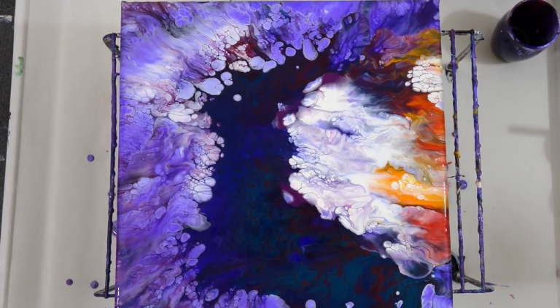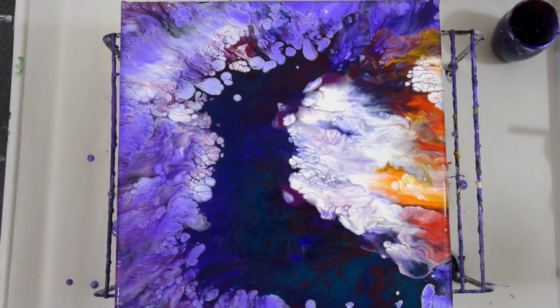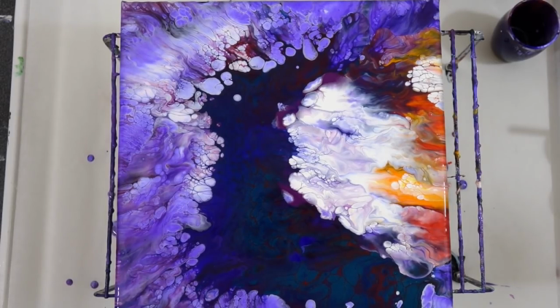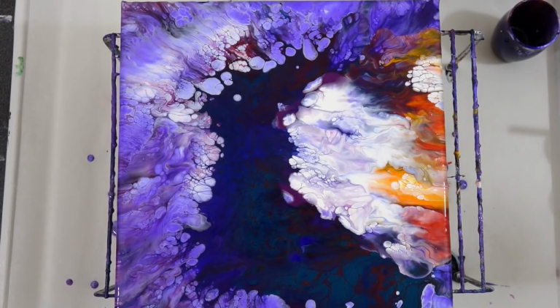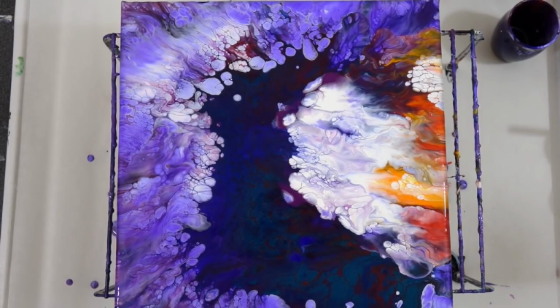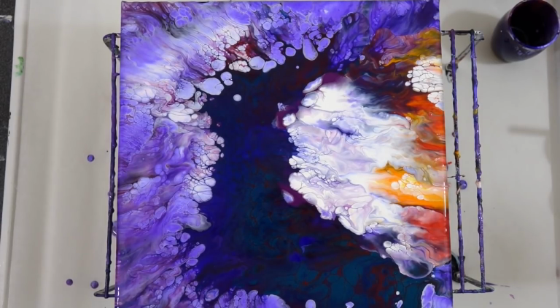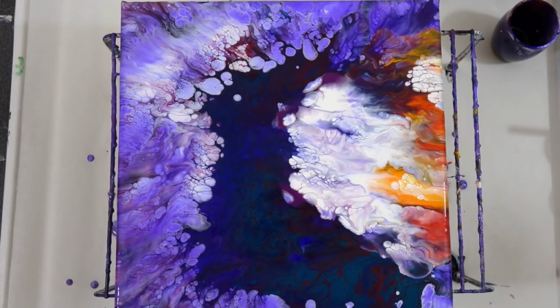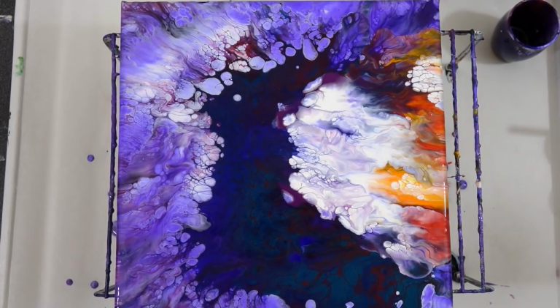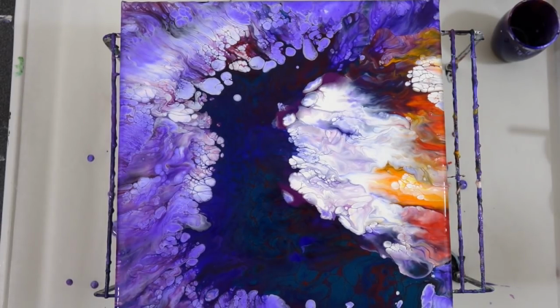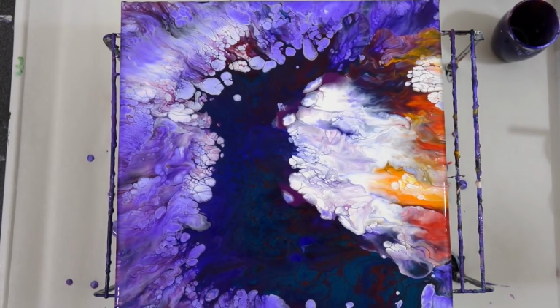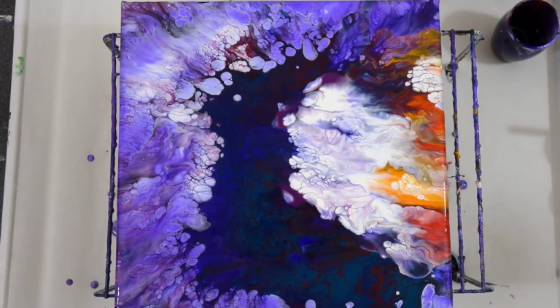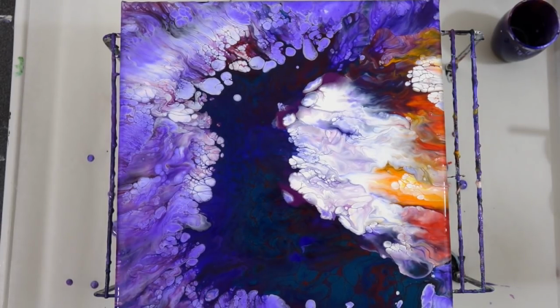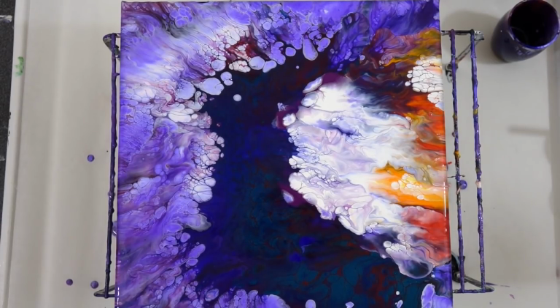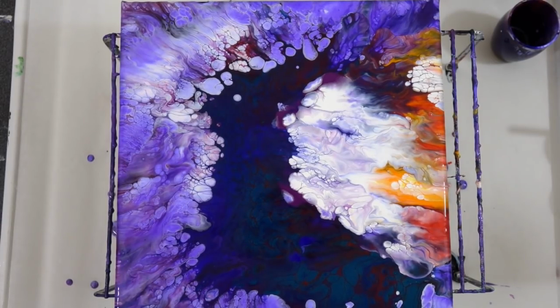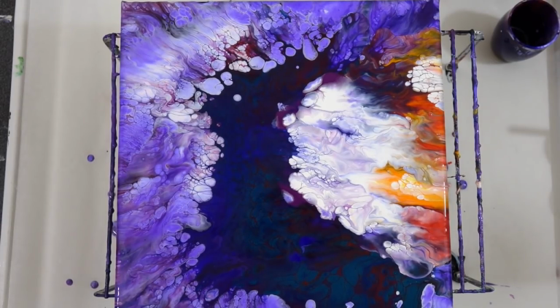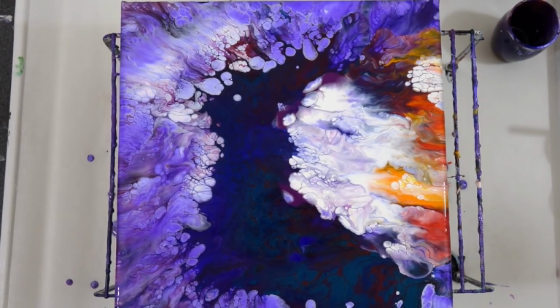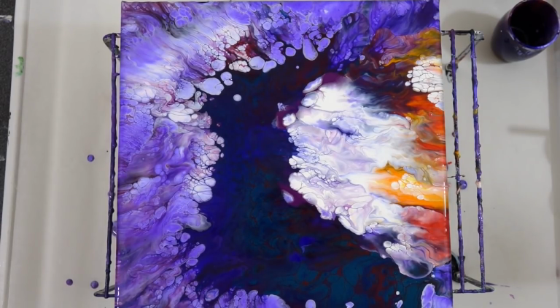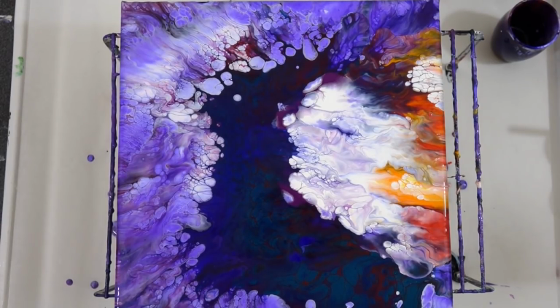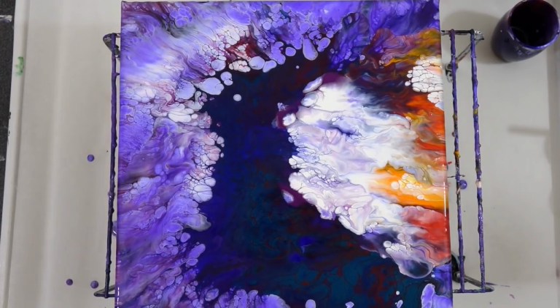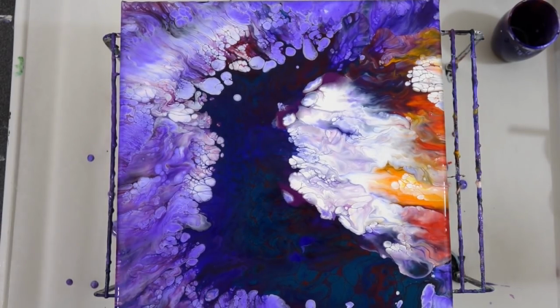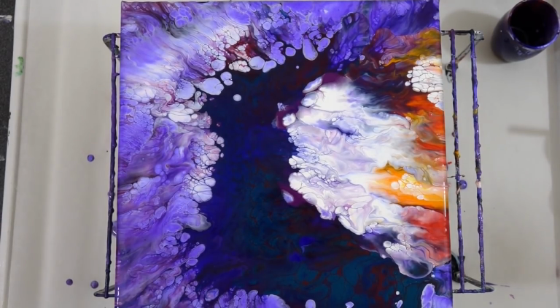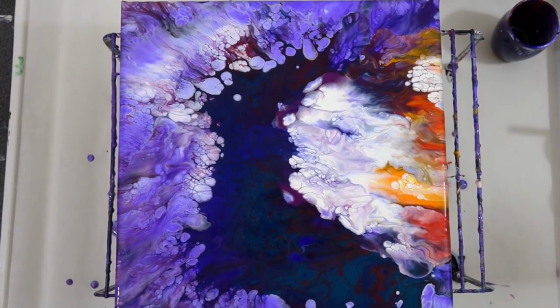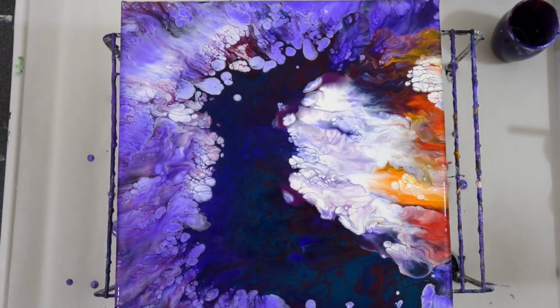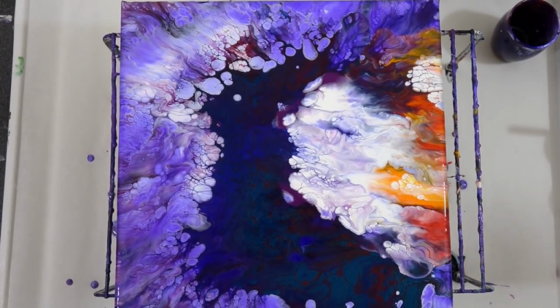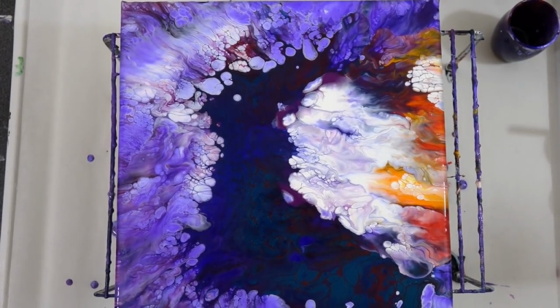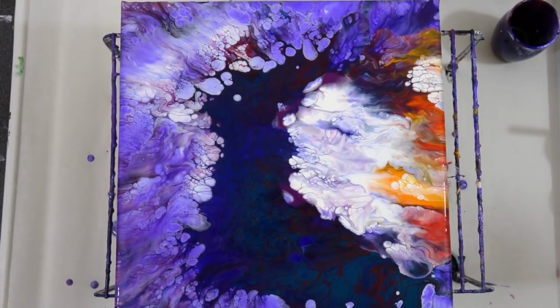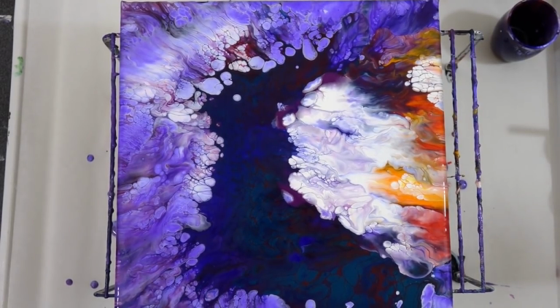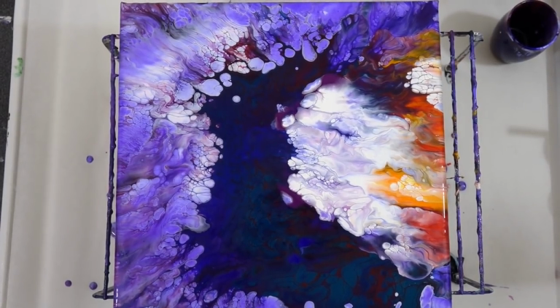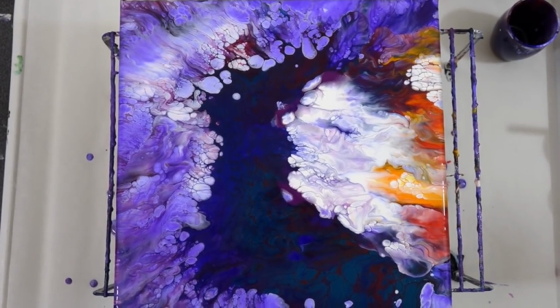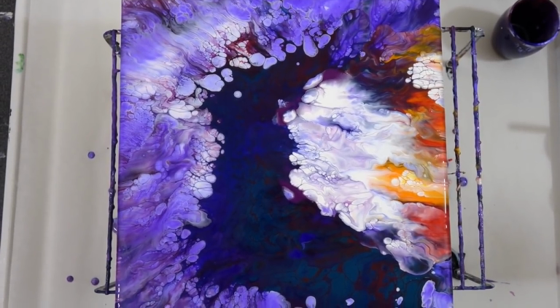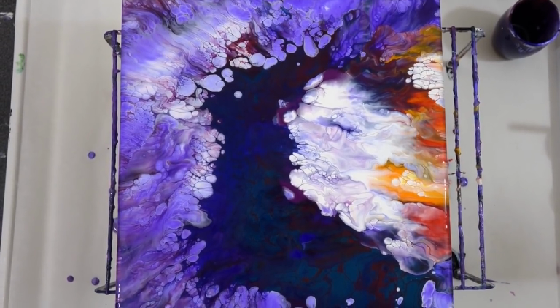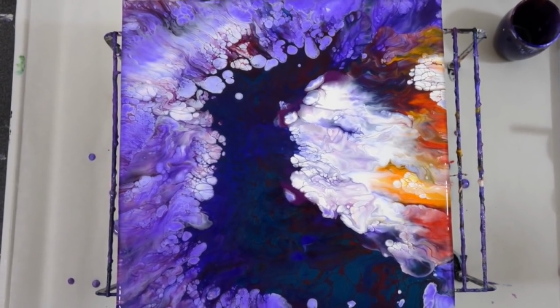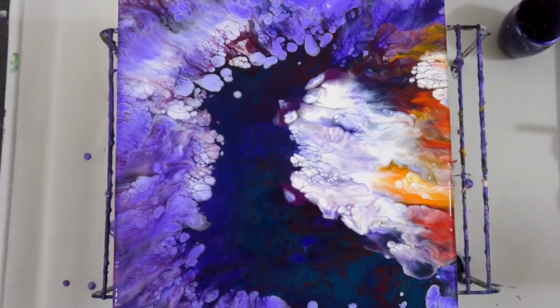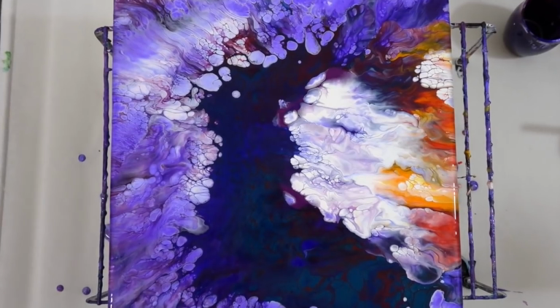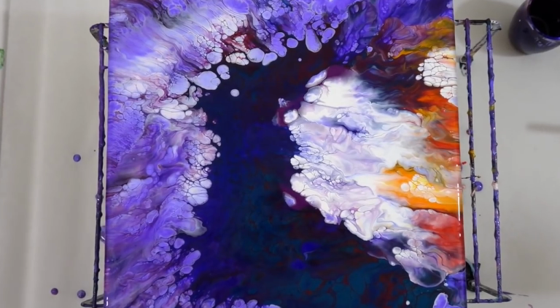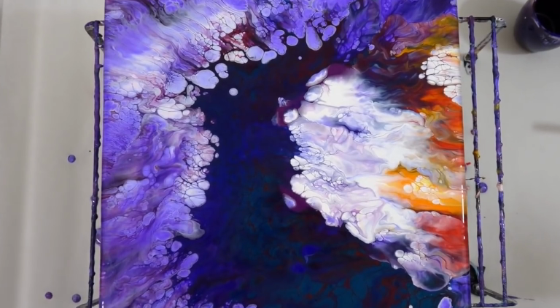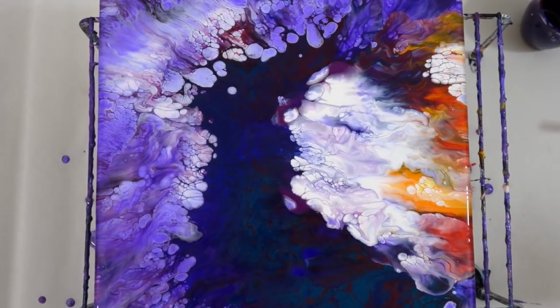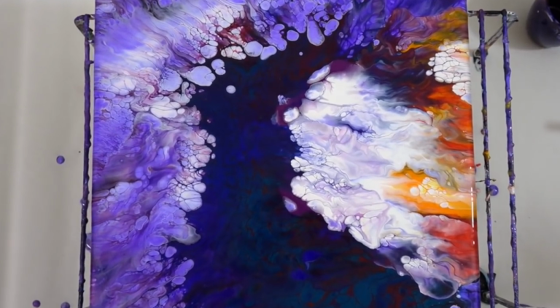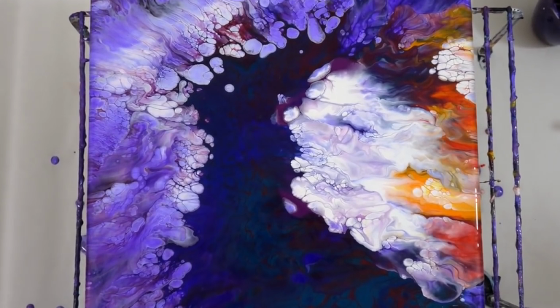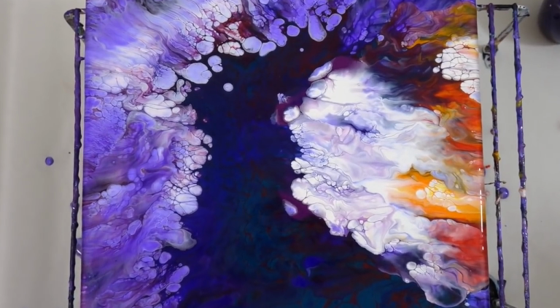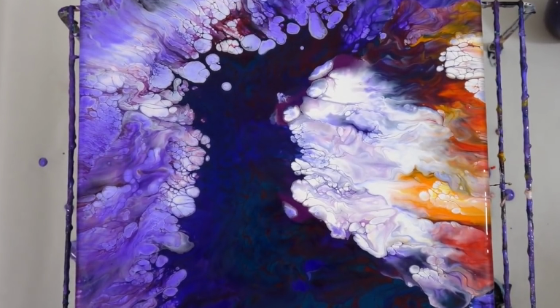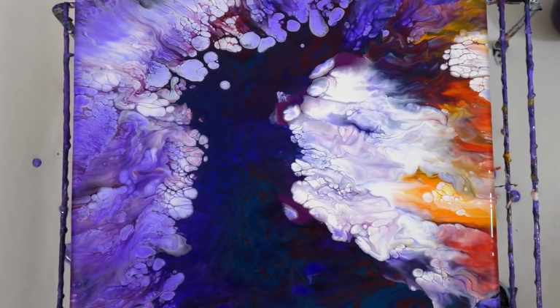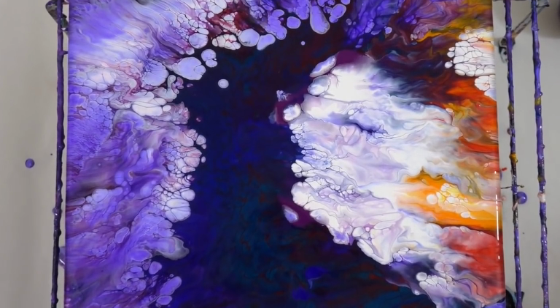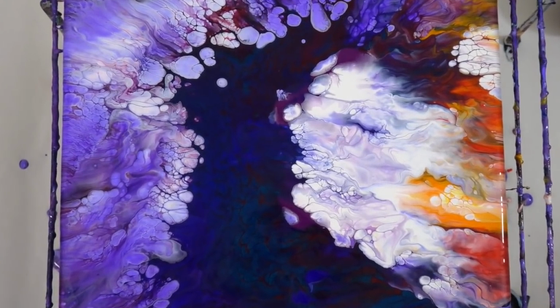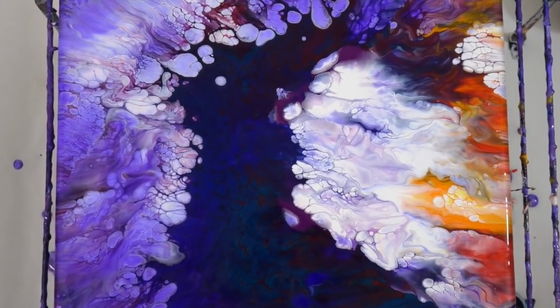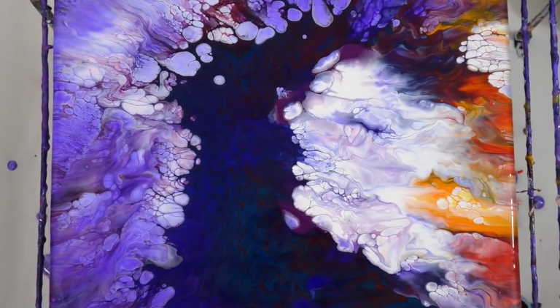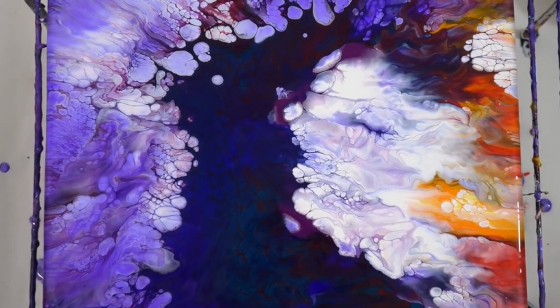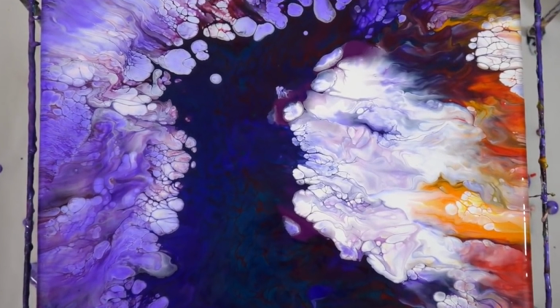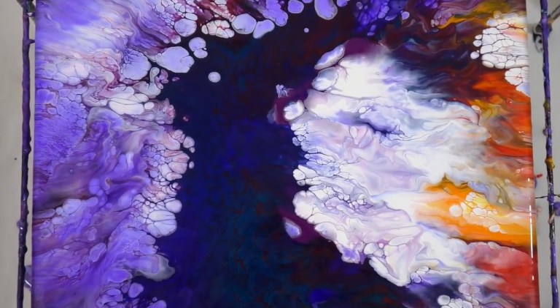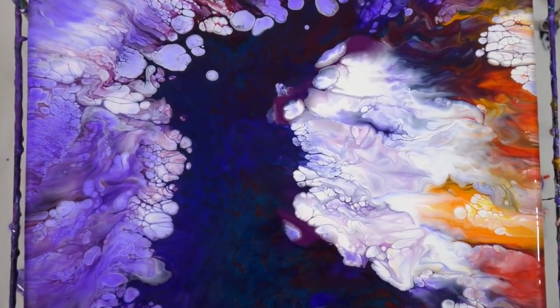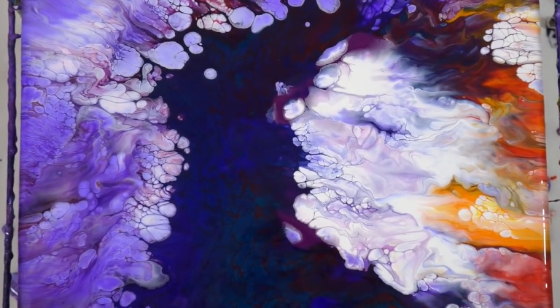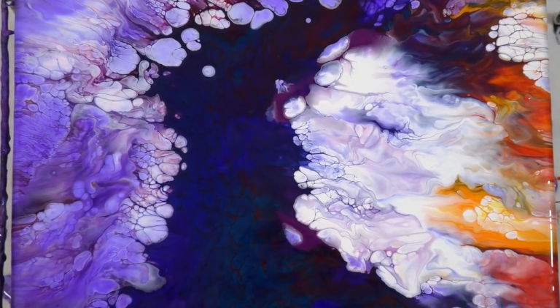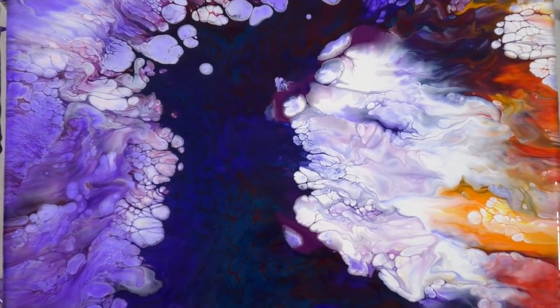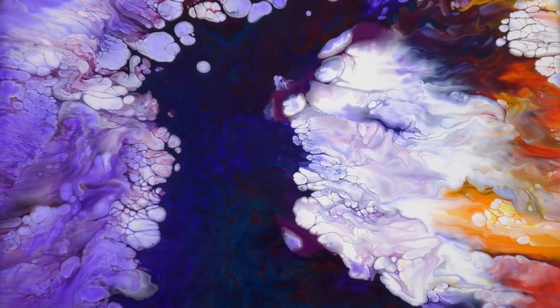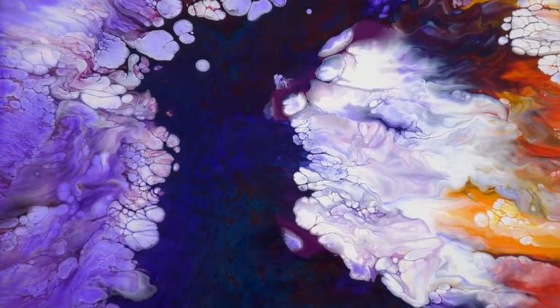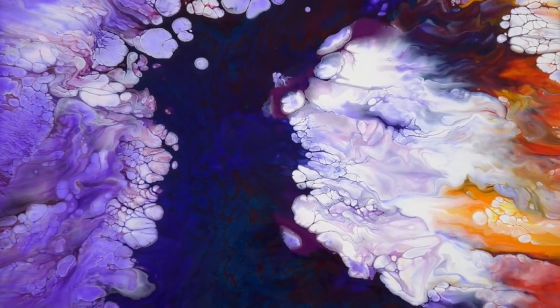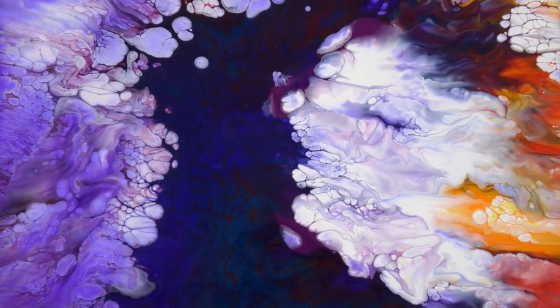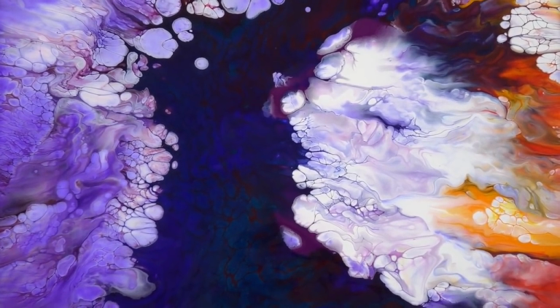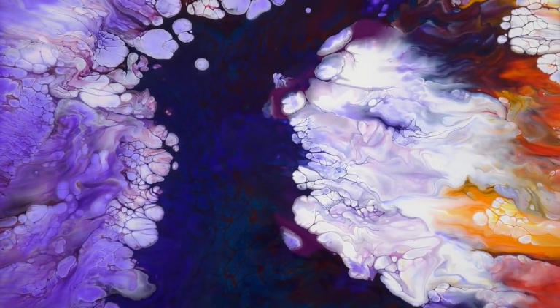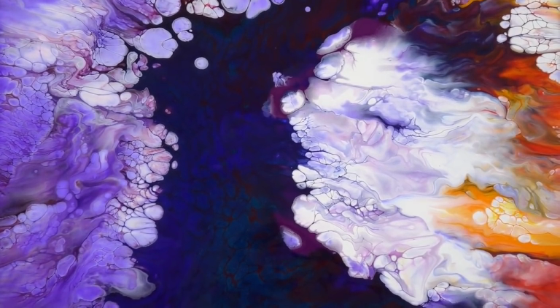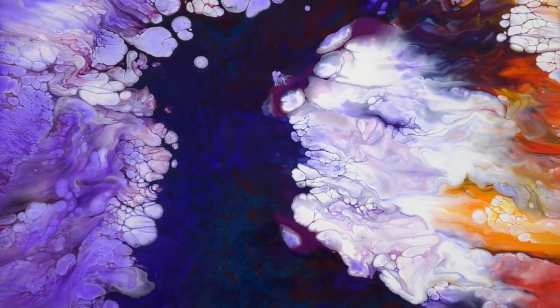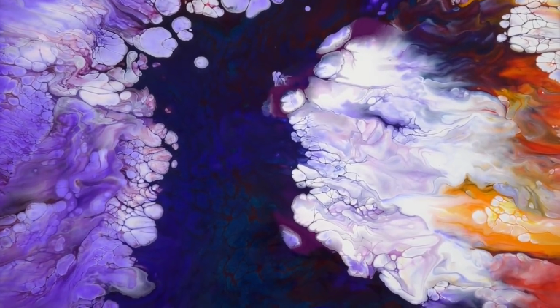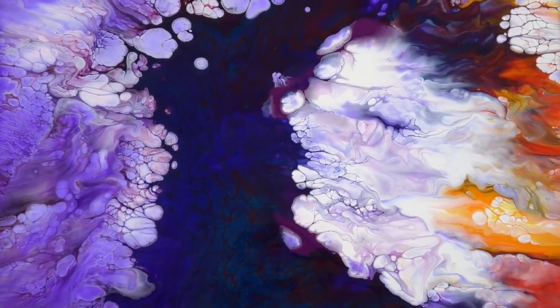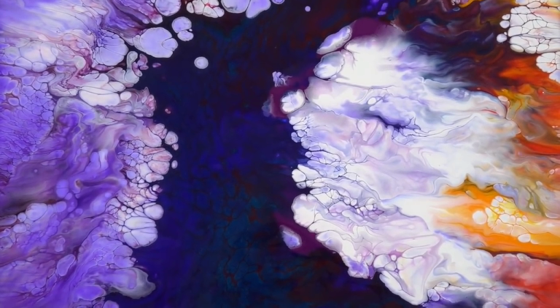Now I really like it. It's hard to see in this light but I'm going to move it to the other light so you can really see it.